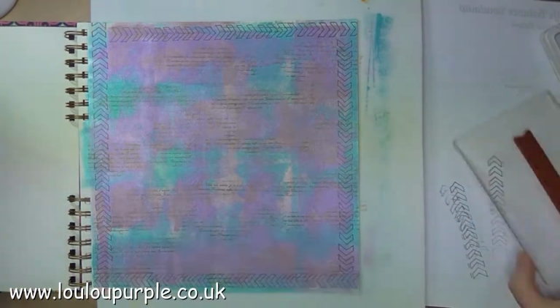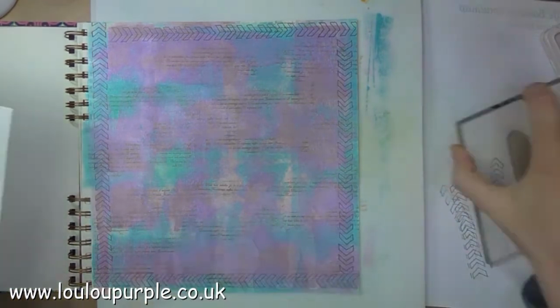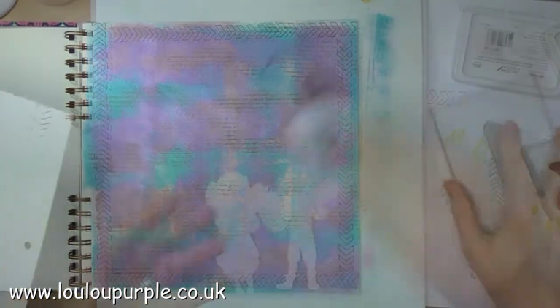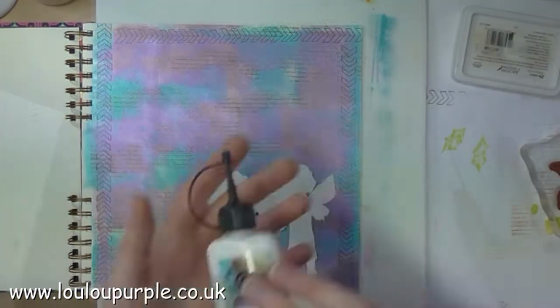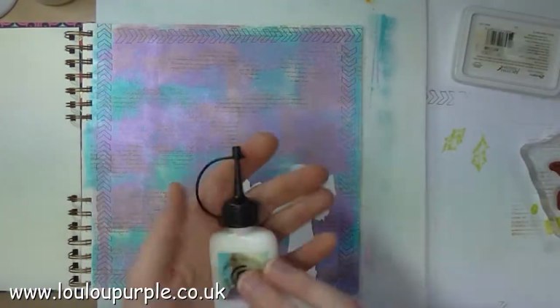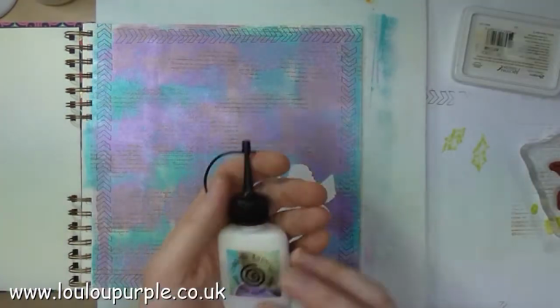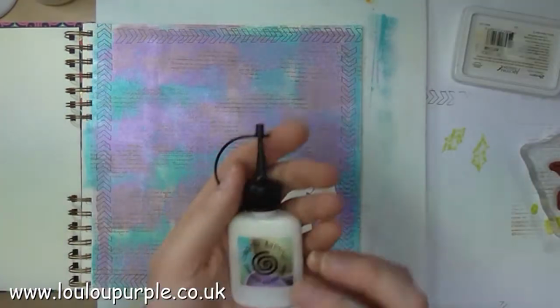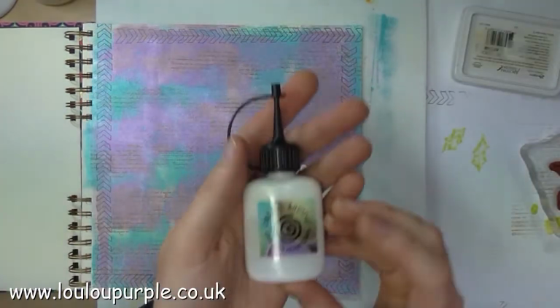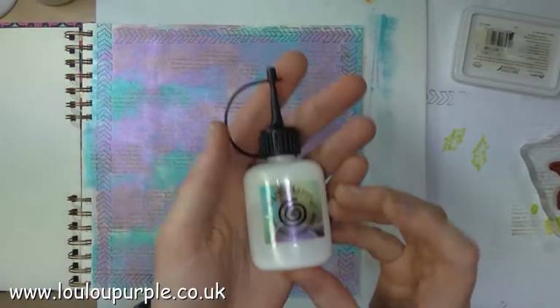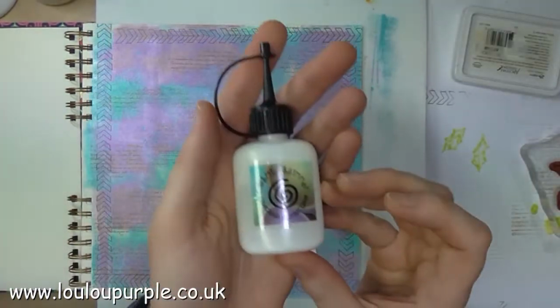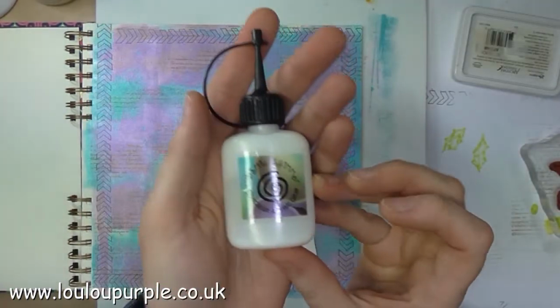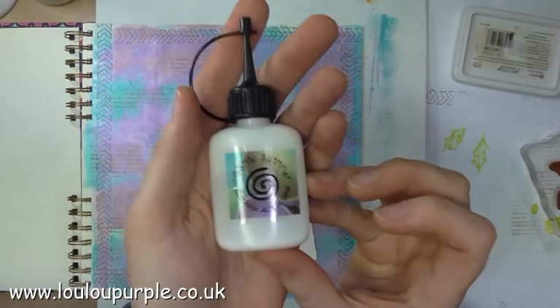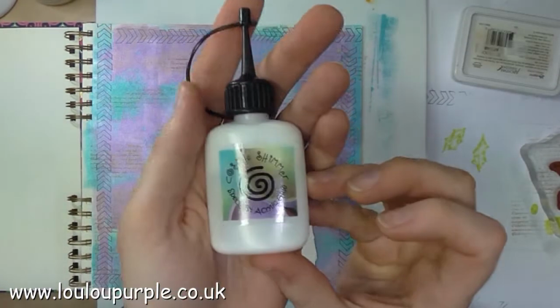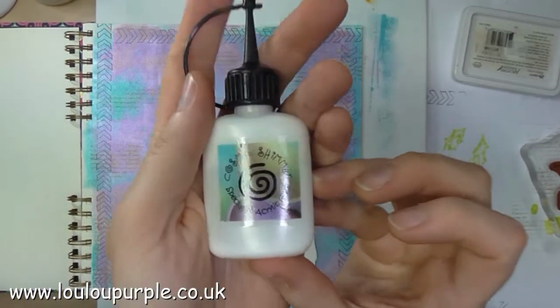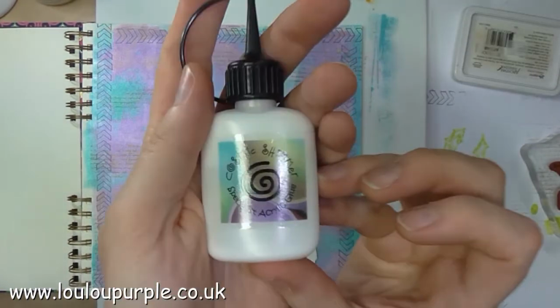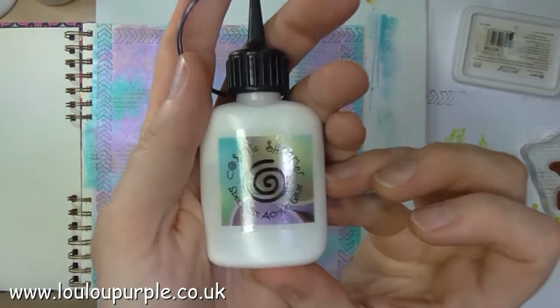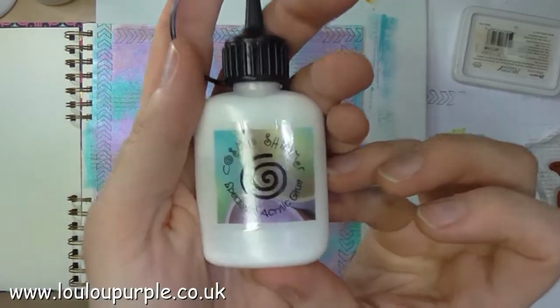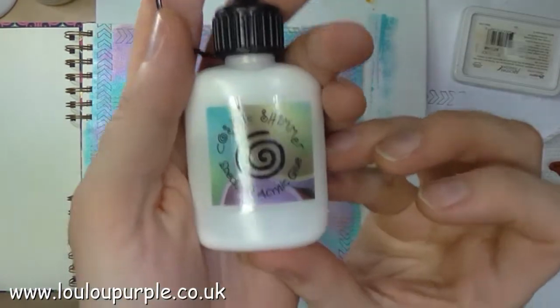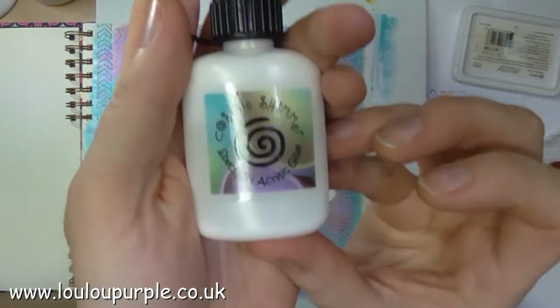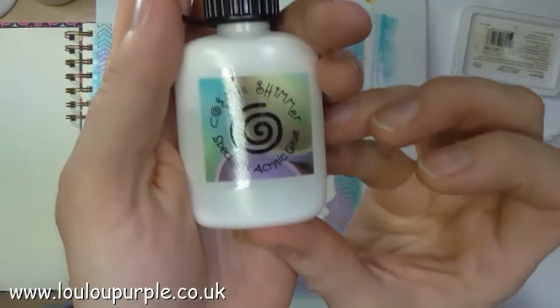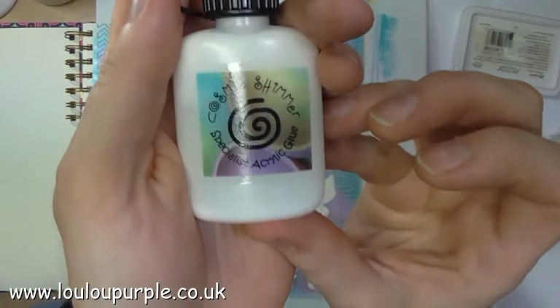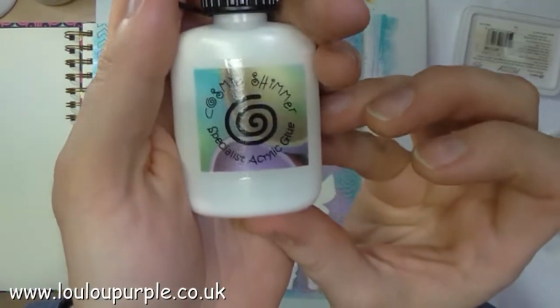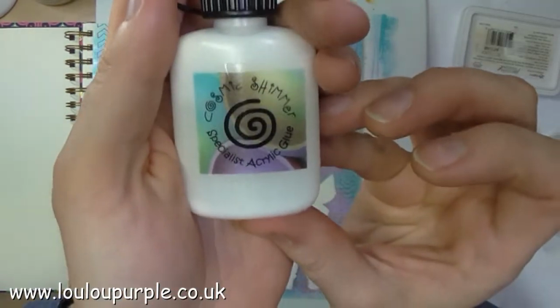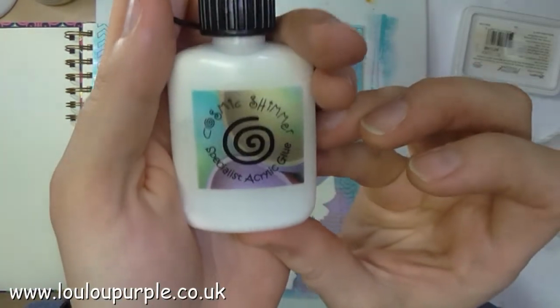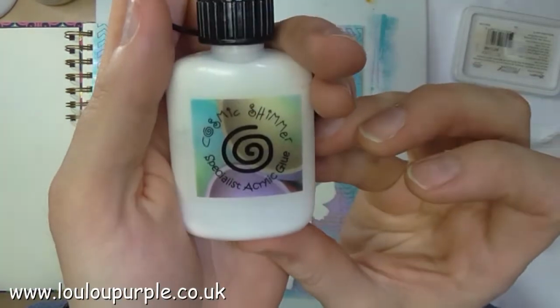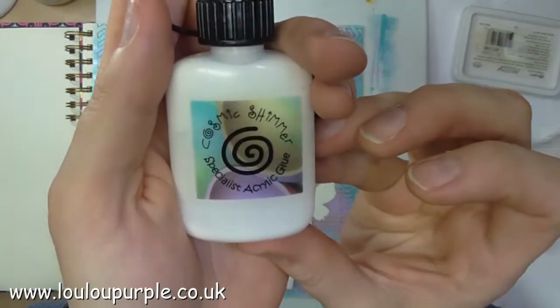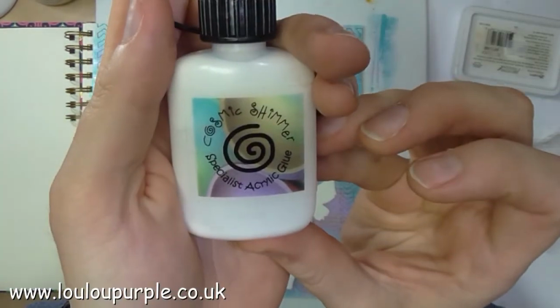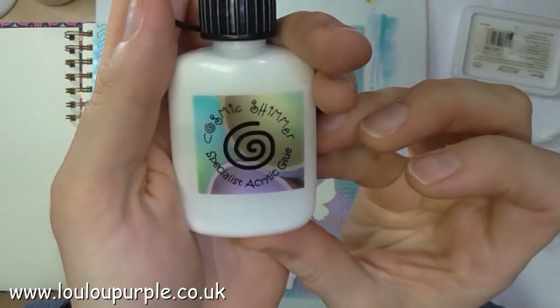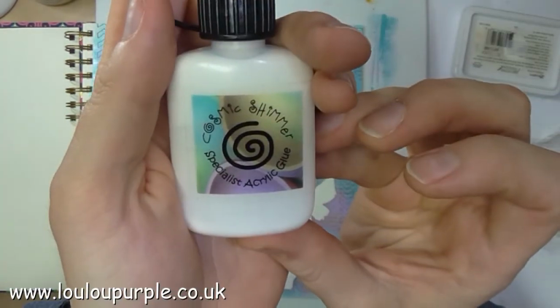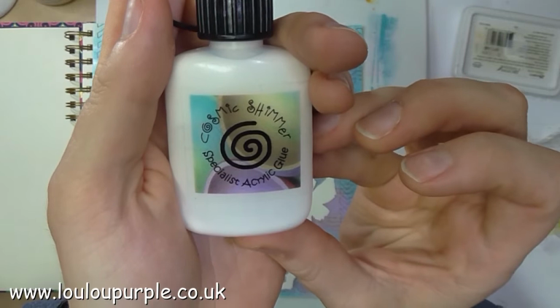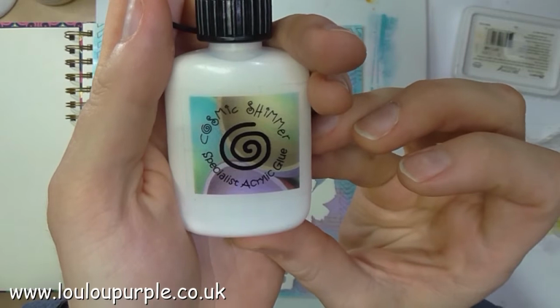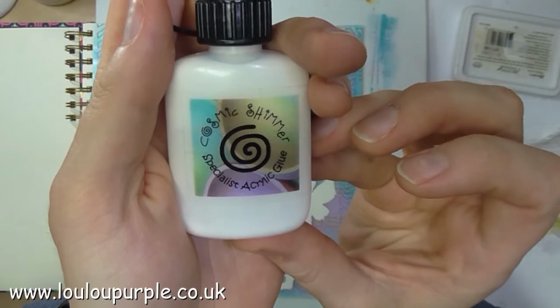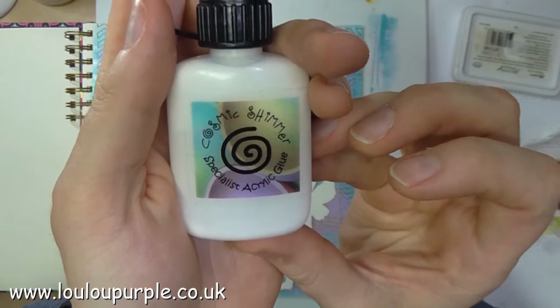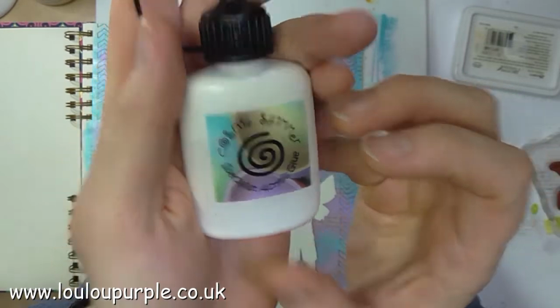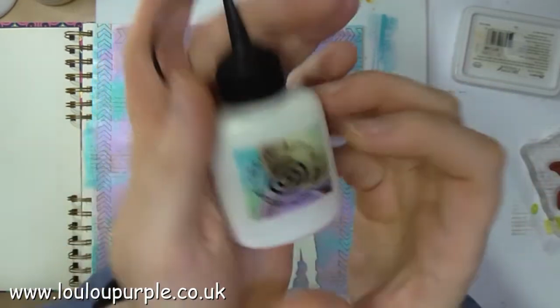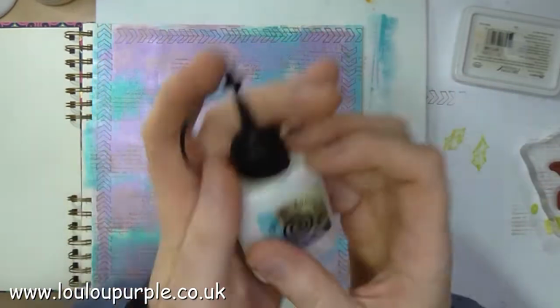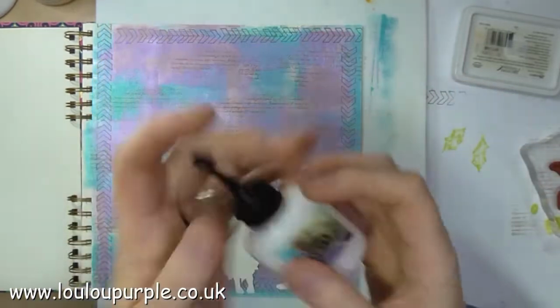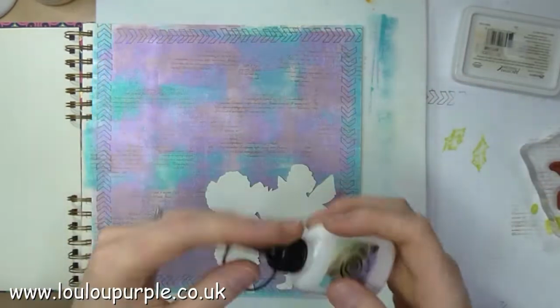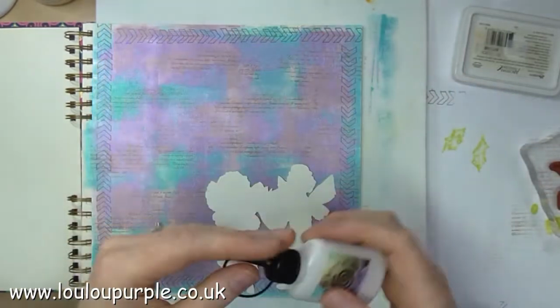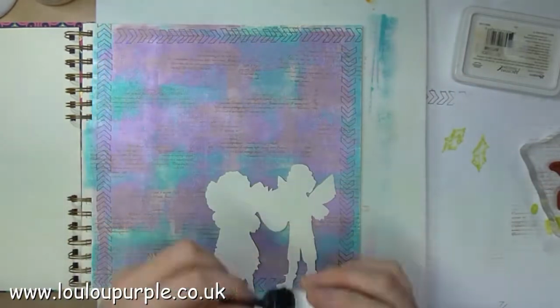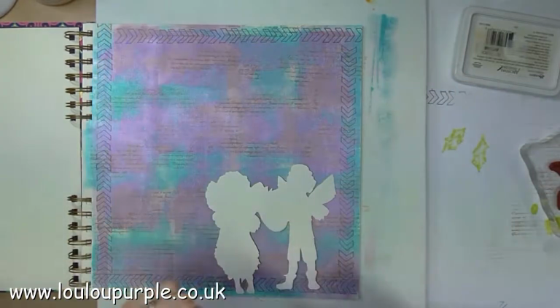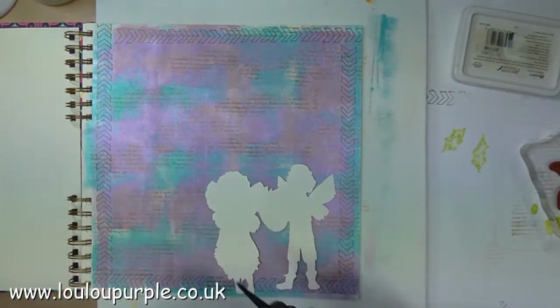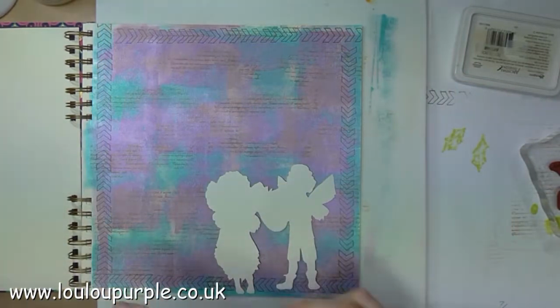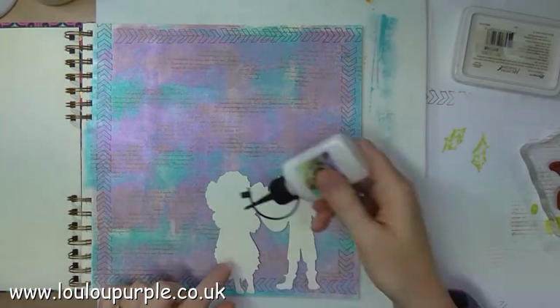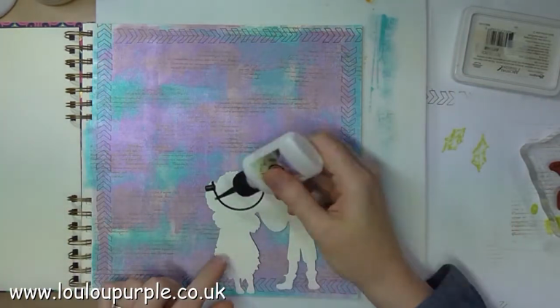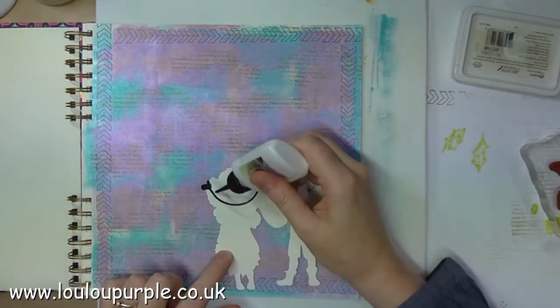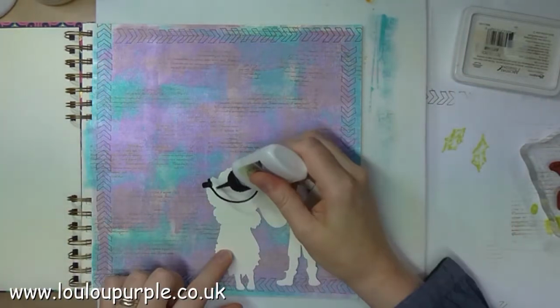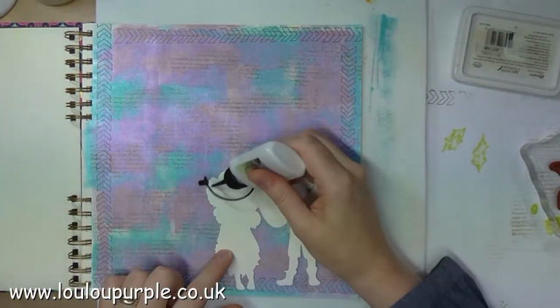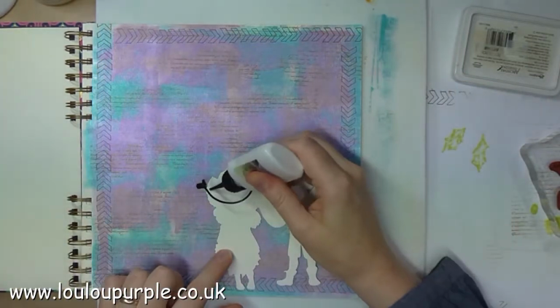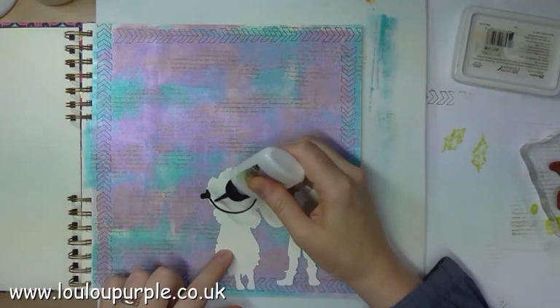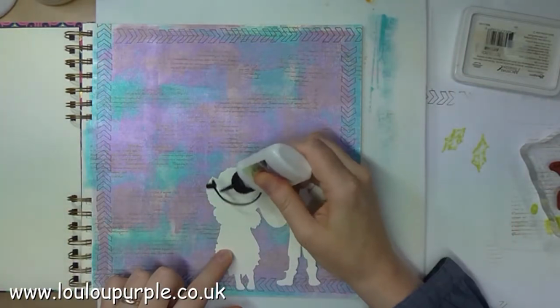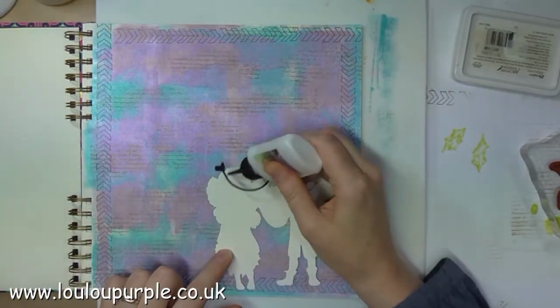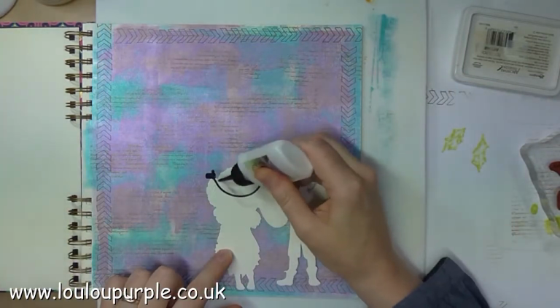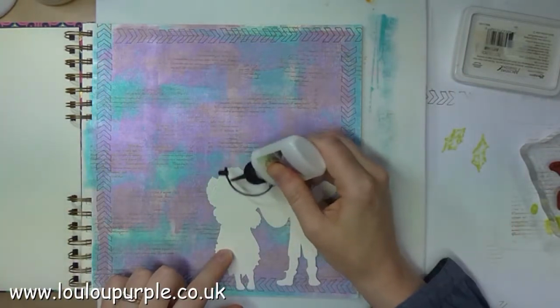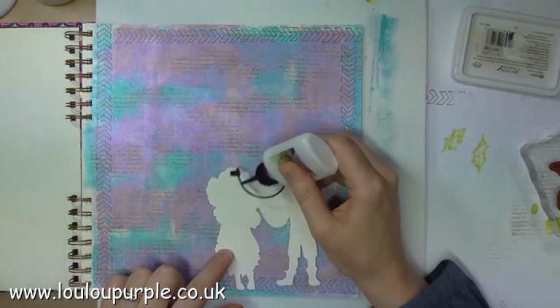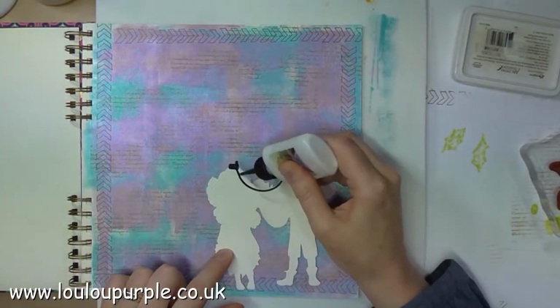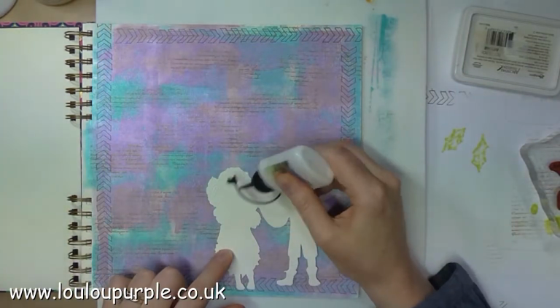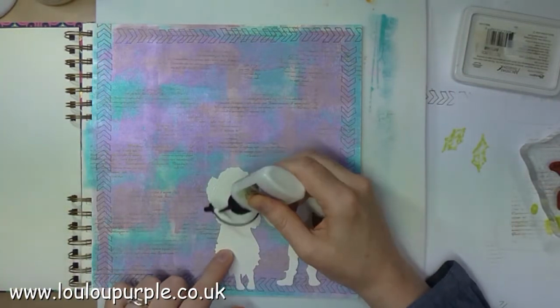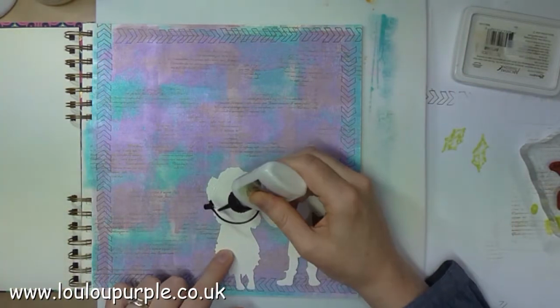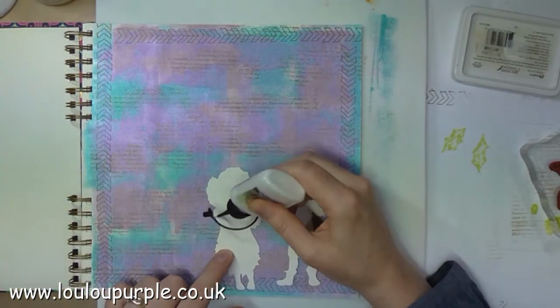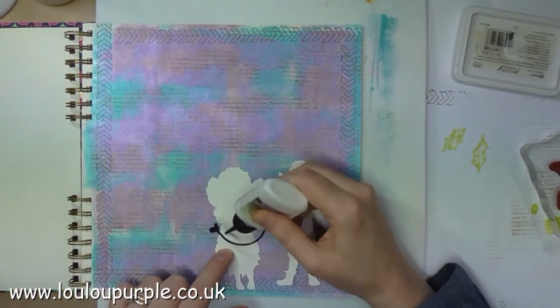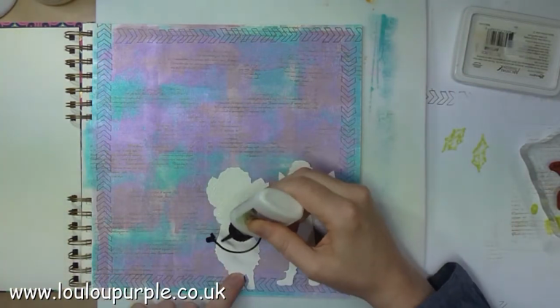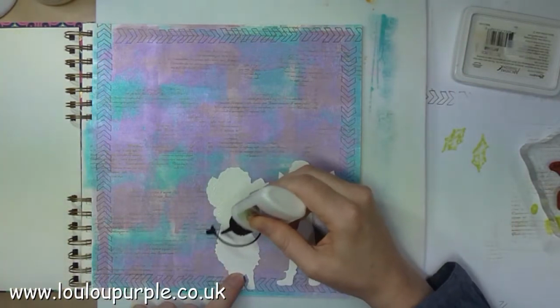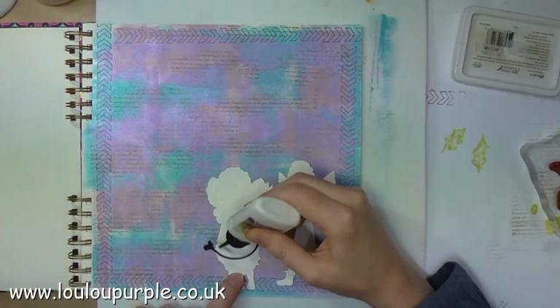I am now going to use my Cosmic Shimmer acrylic glue to stick the fairies onto my page.